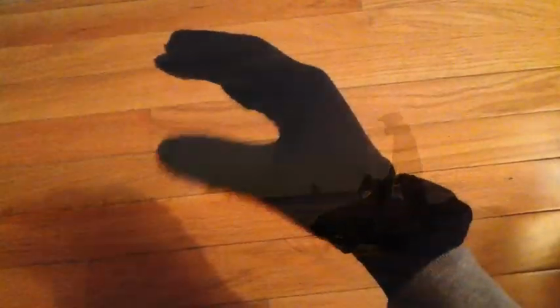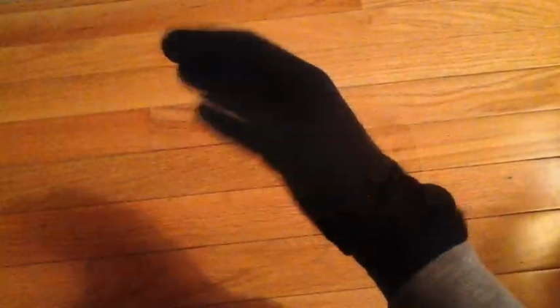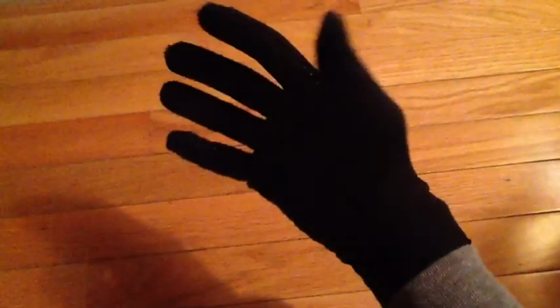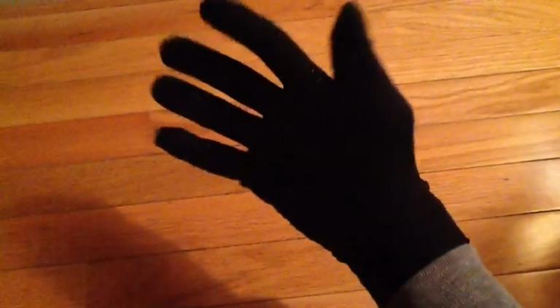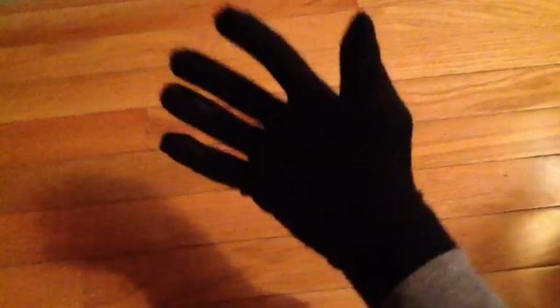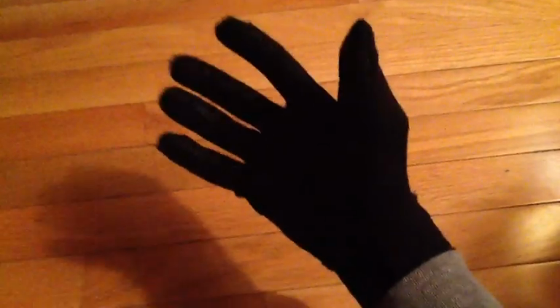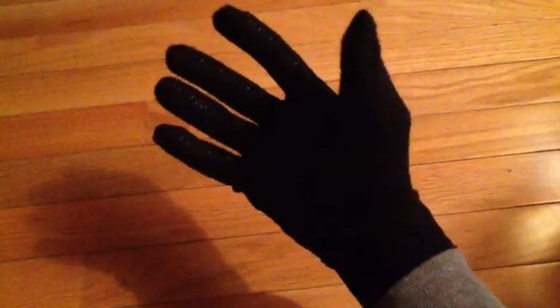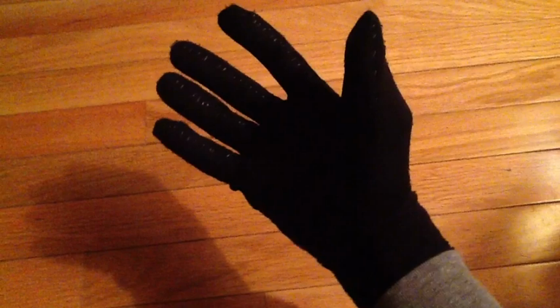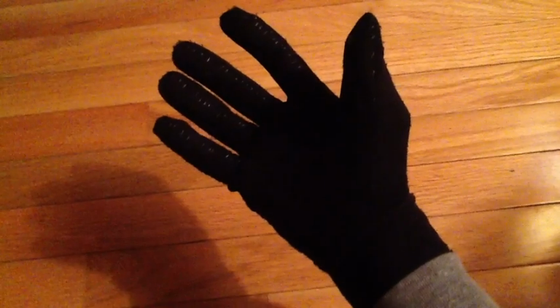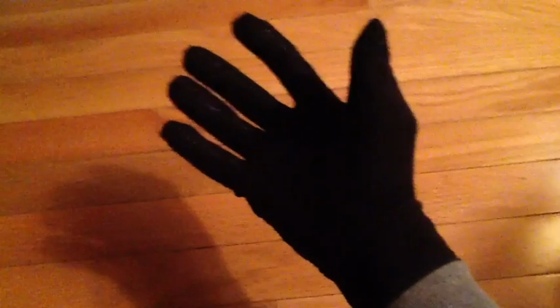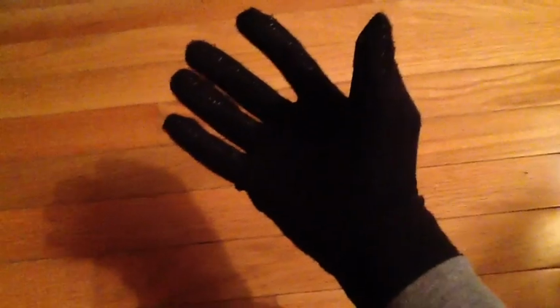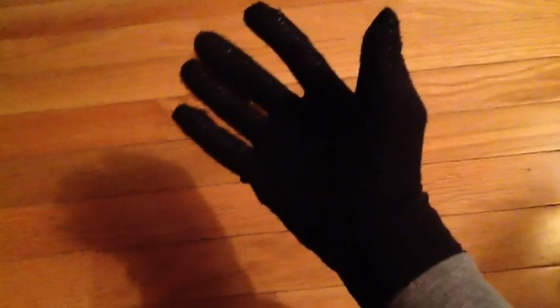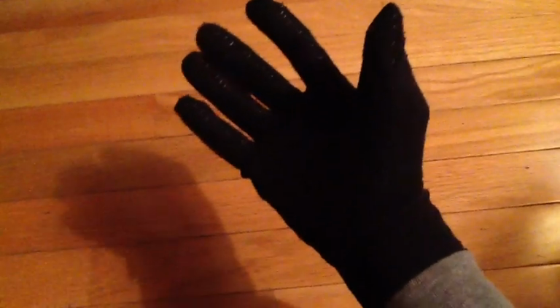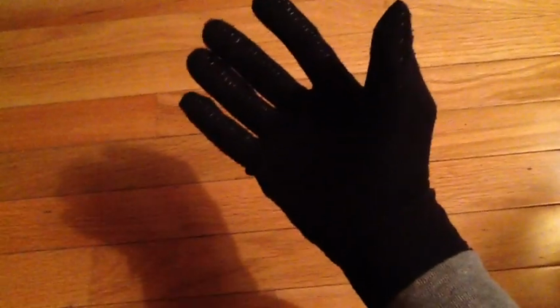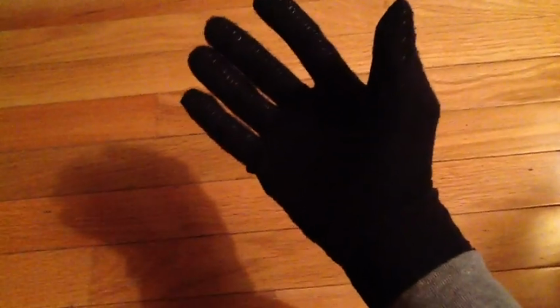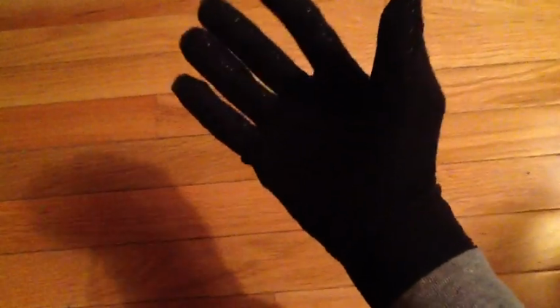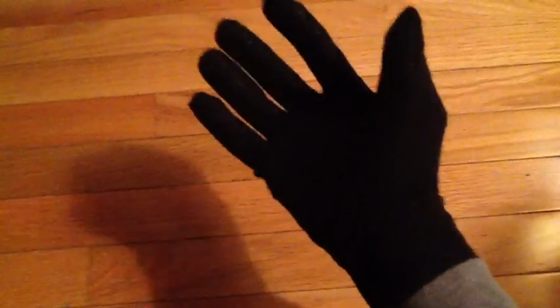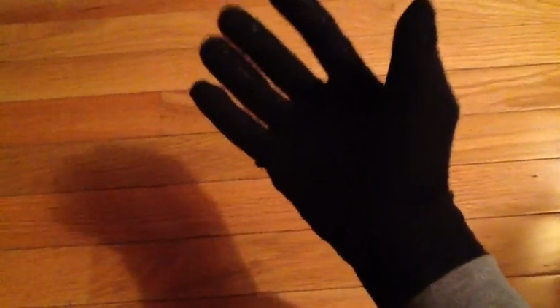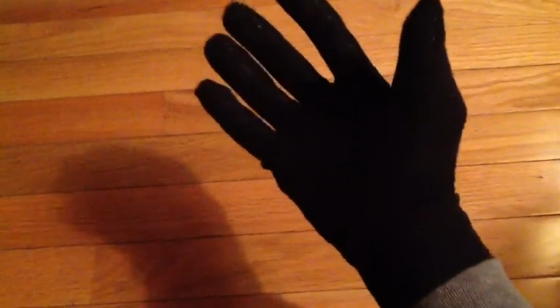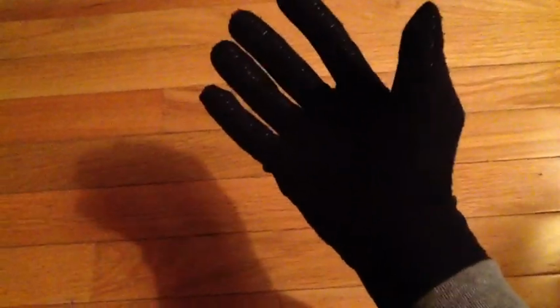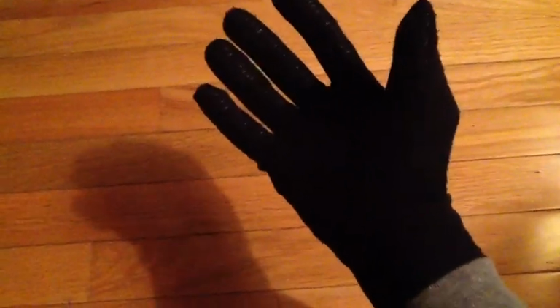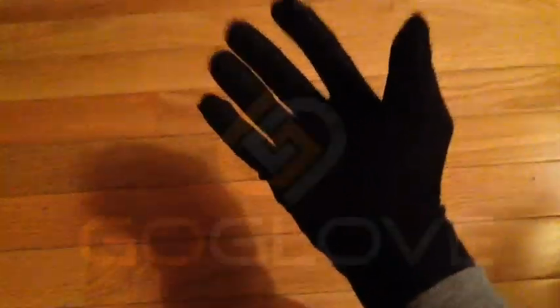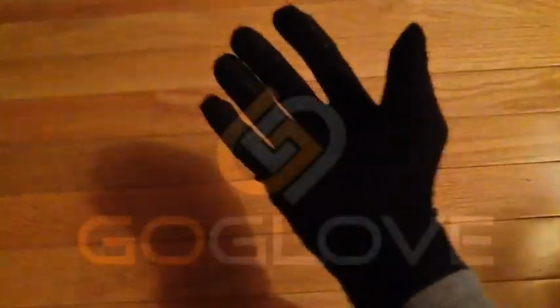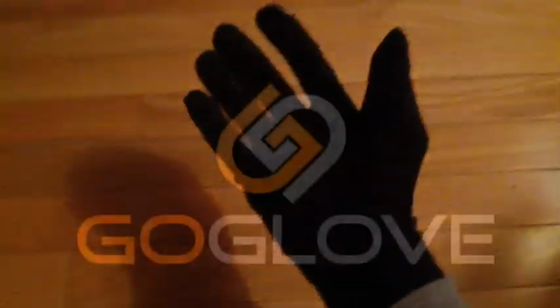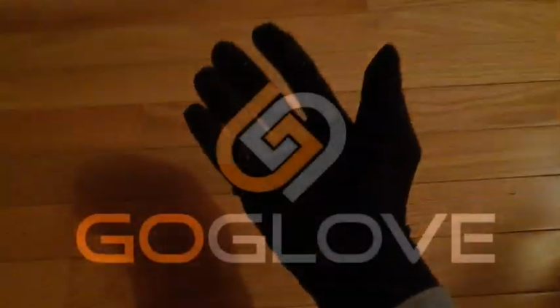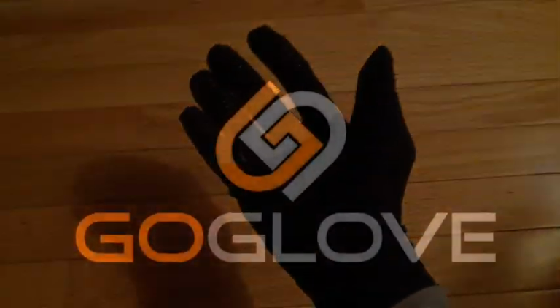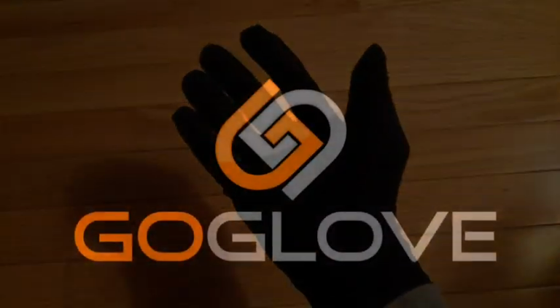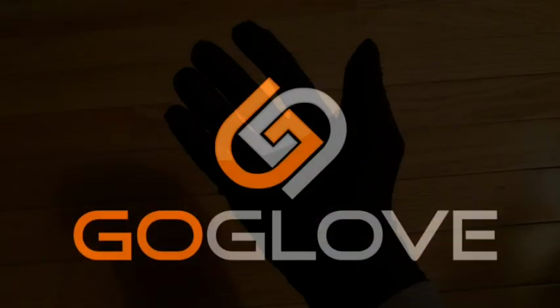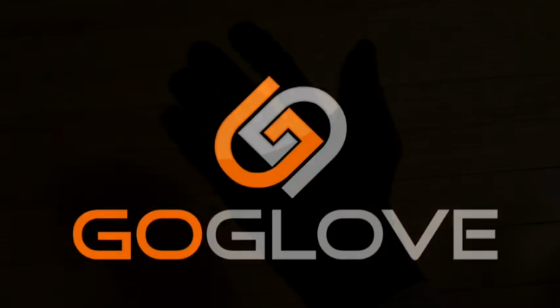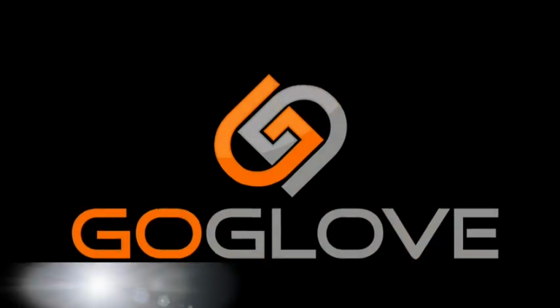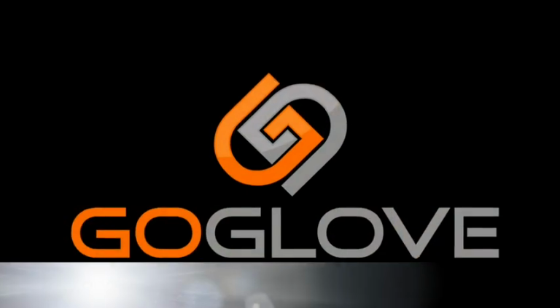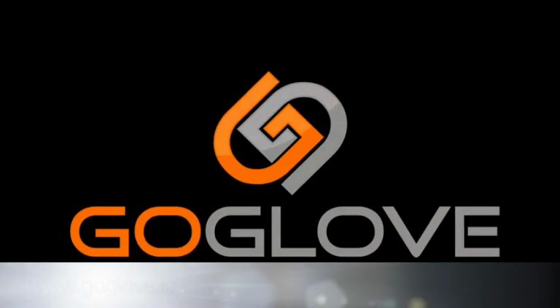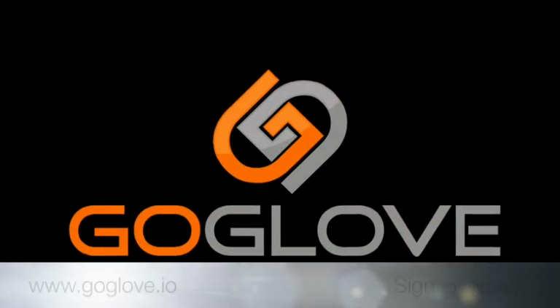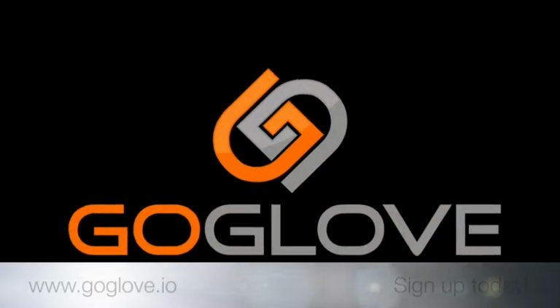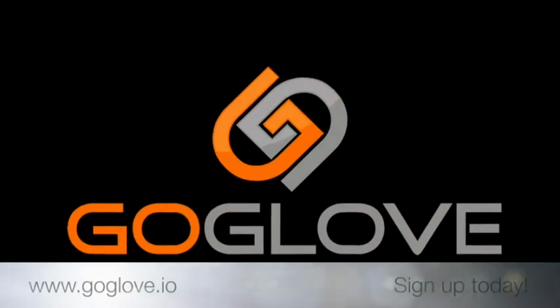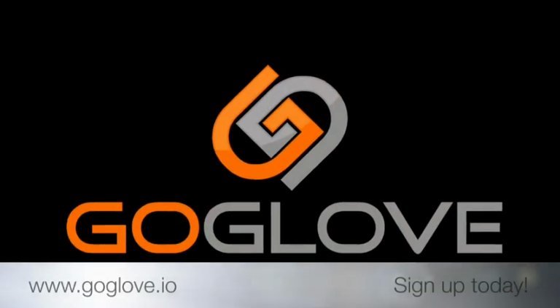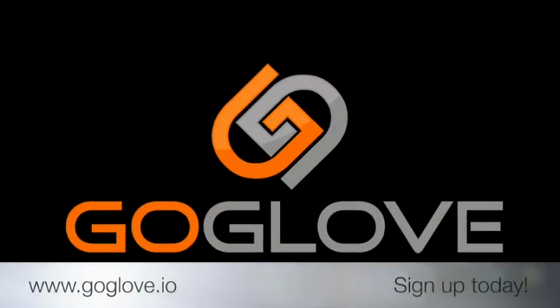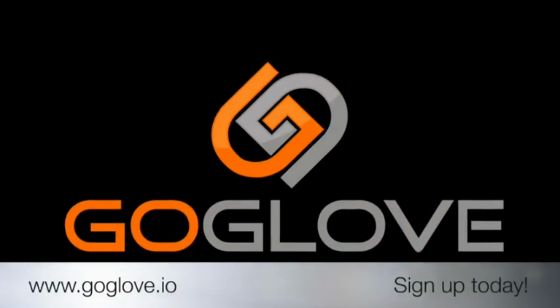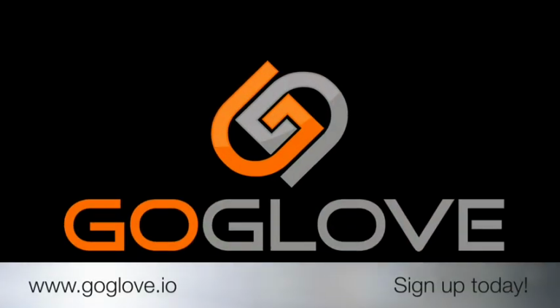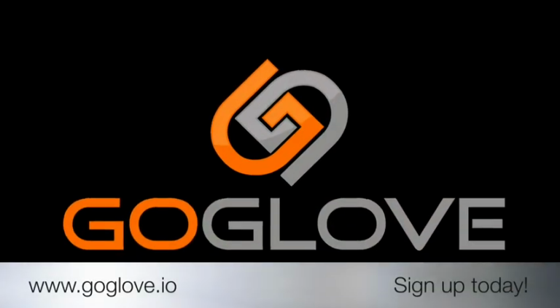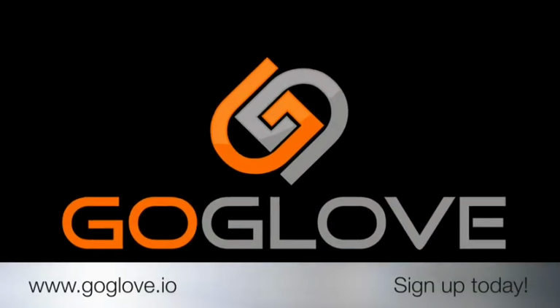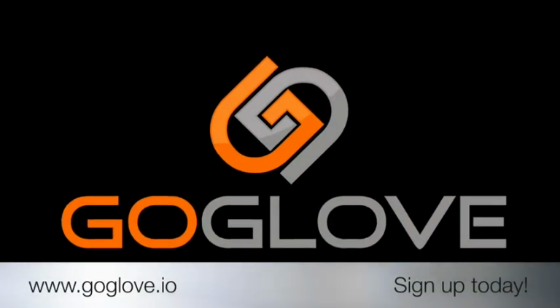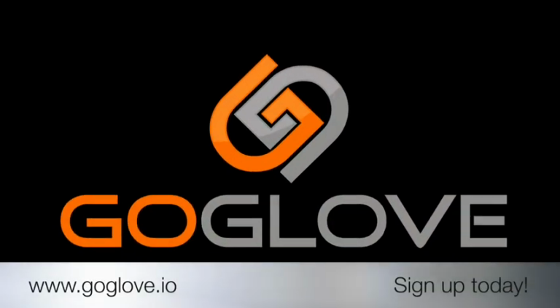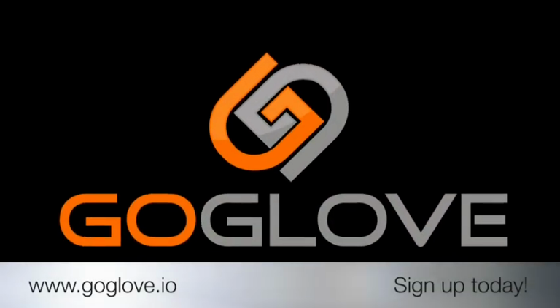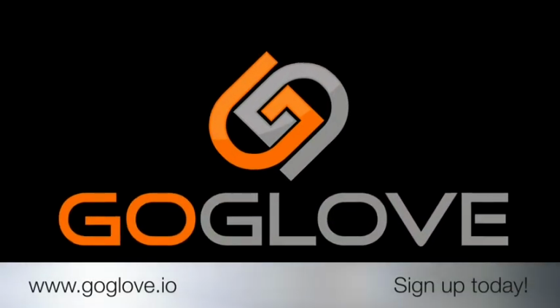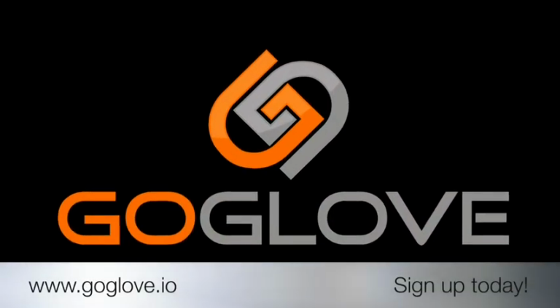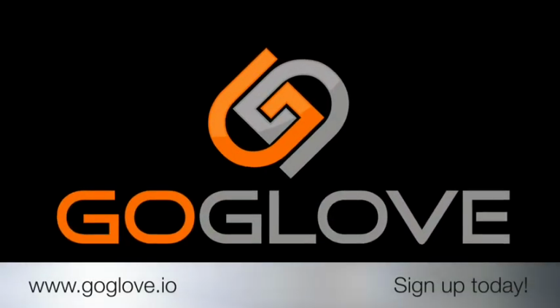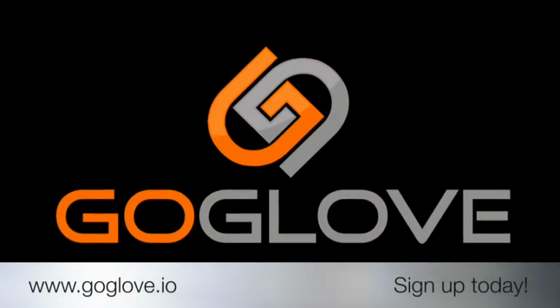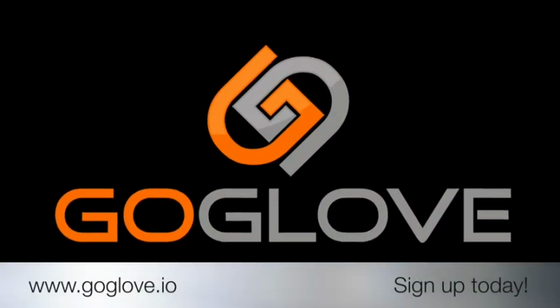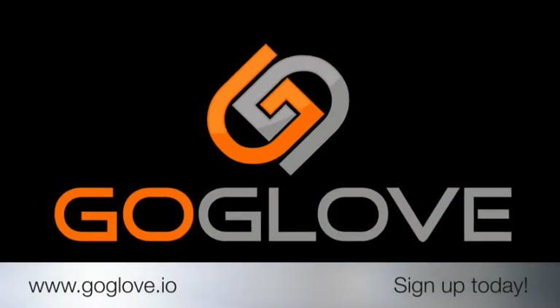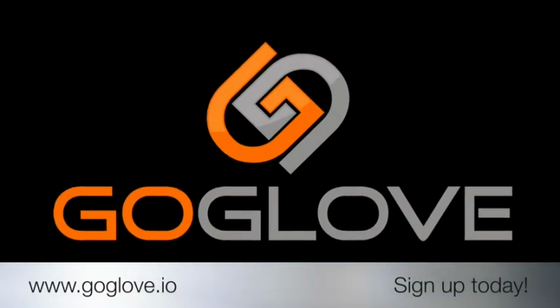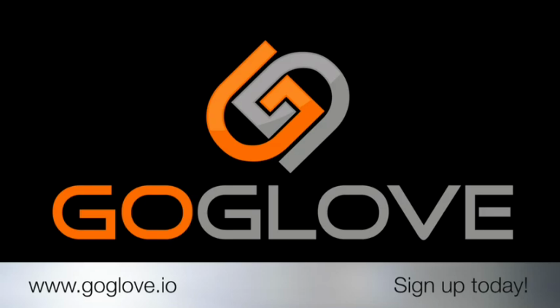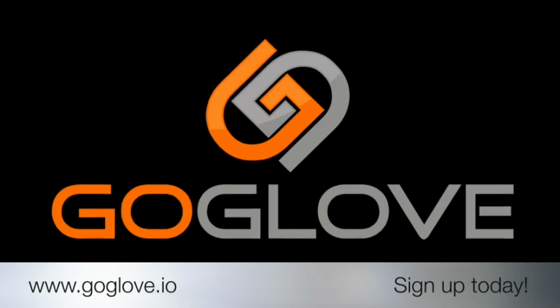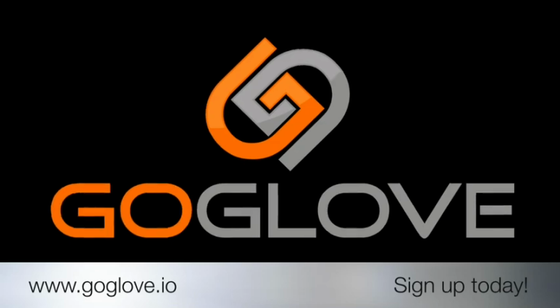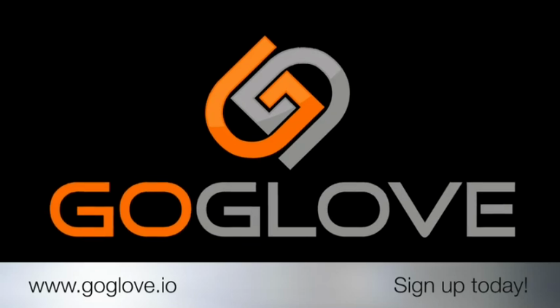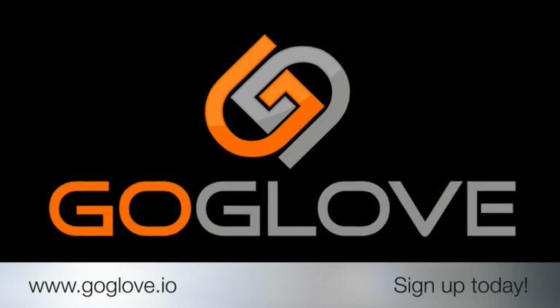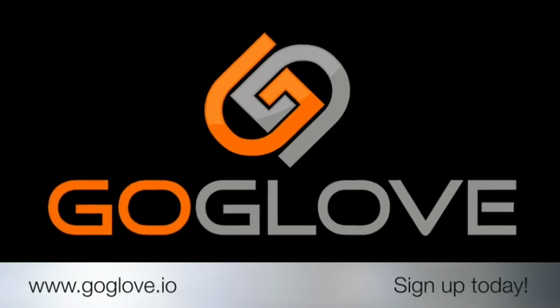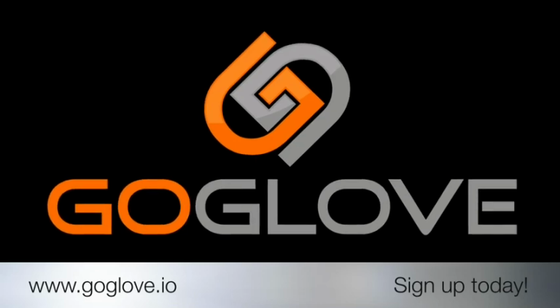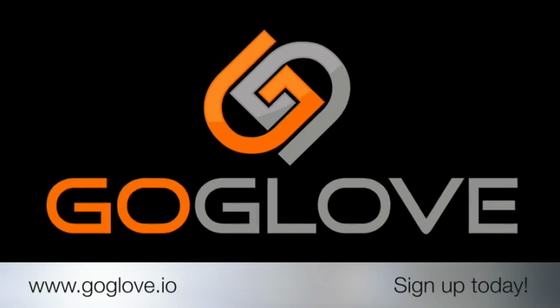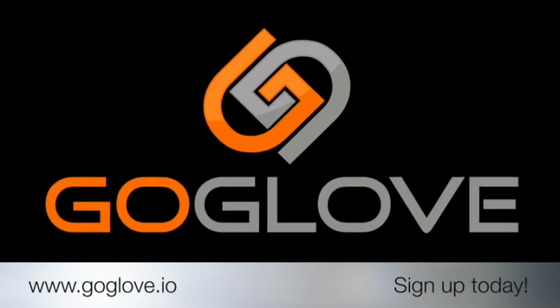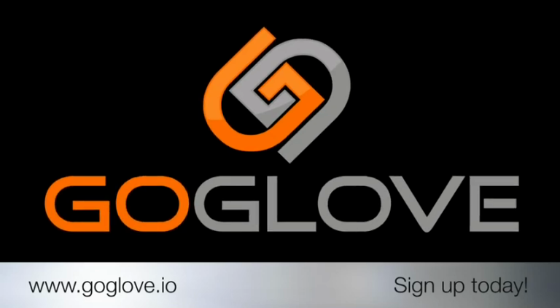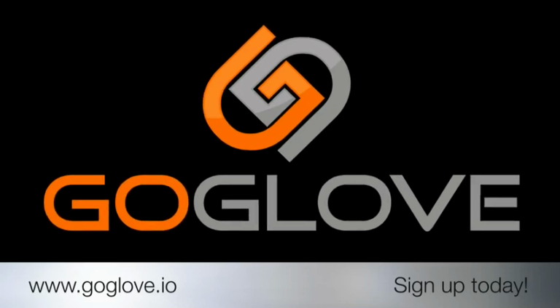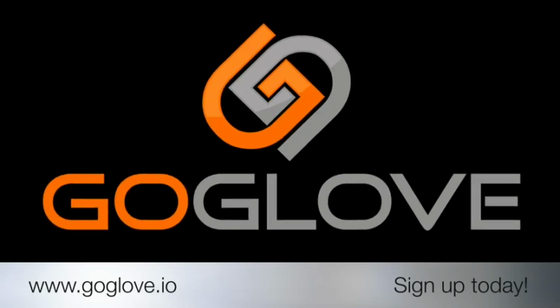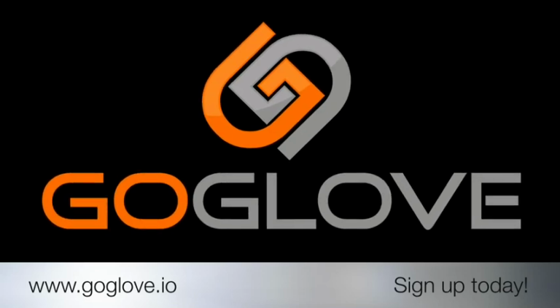GoGlove will change the way you listen to music. Sign up today.